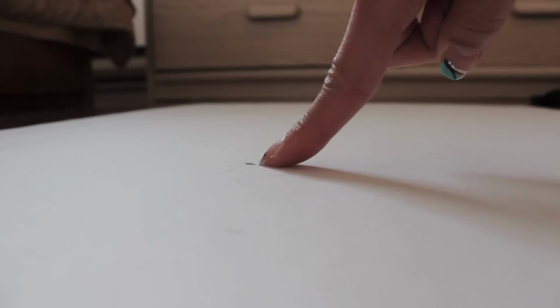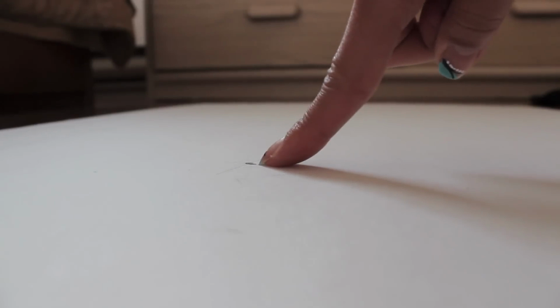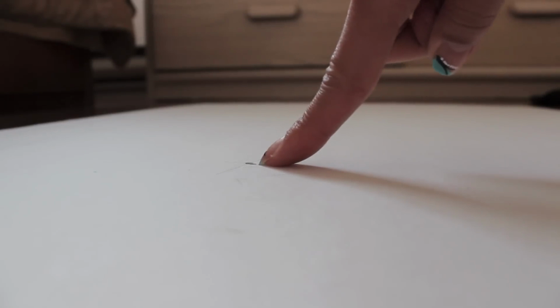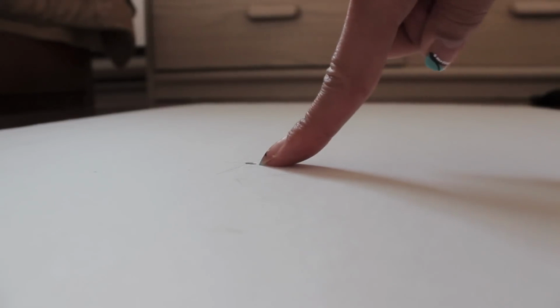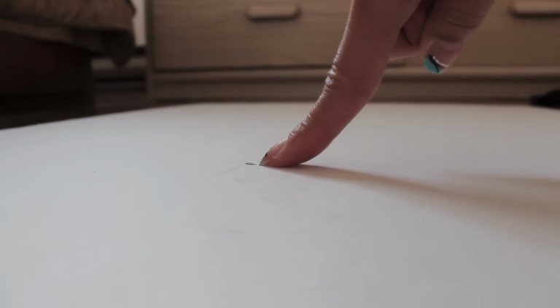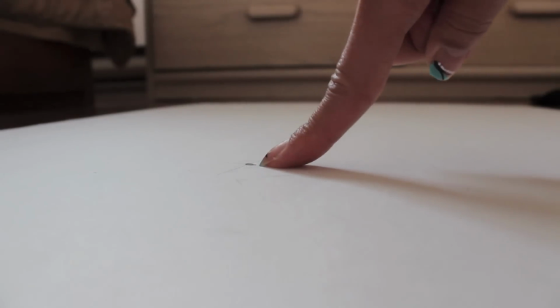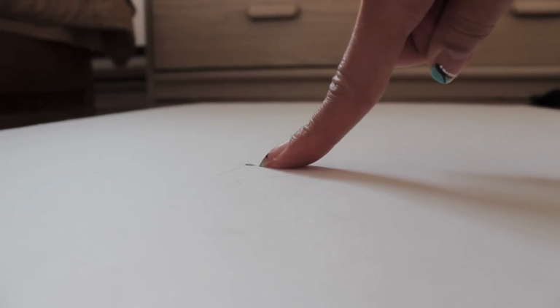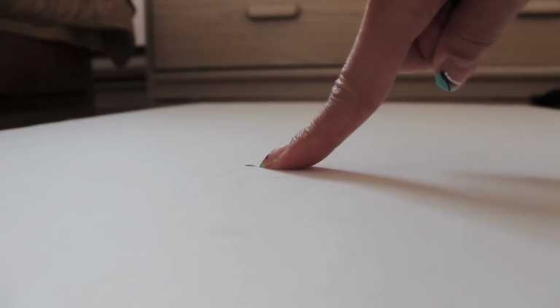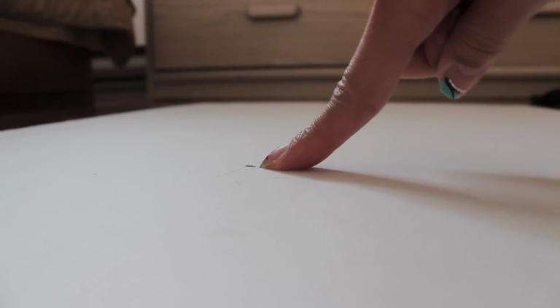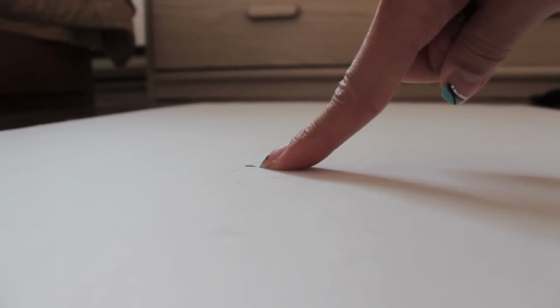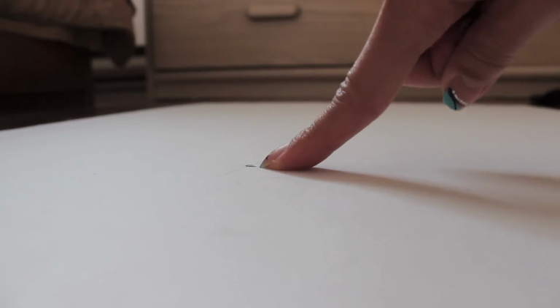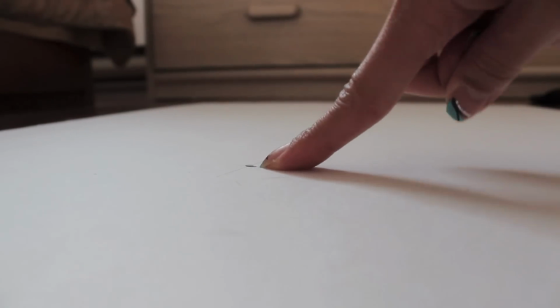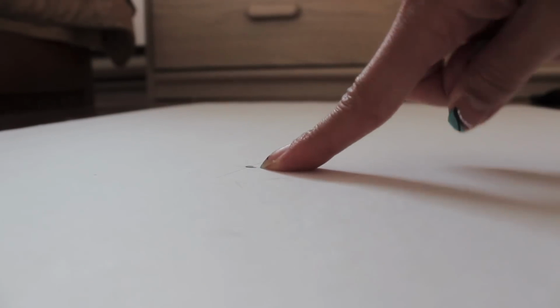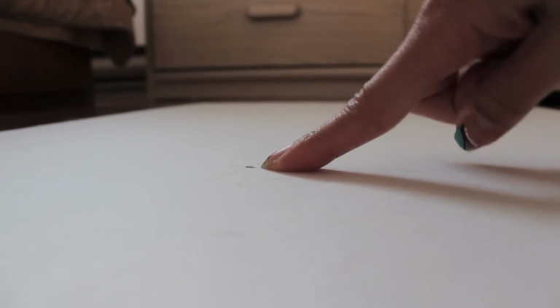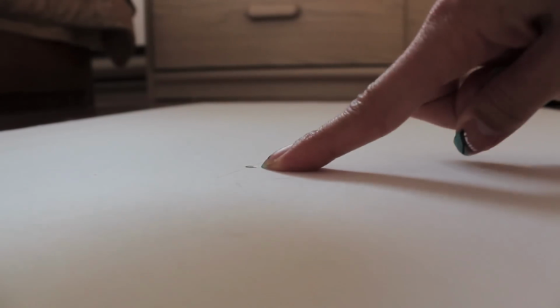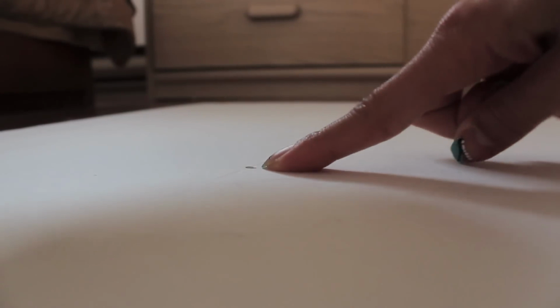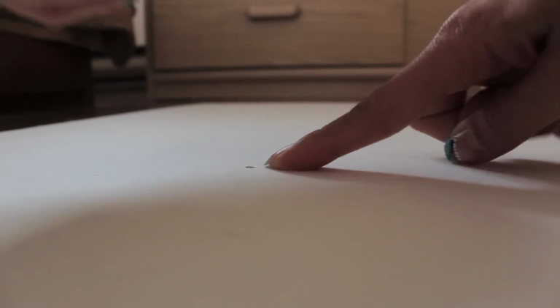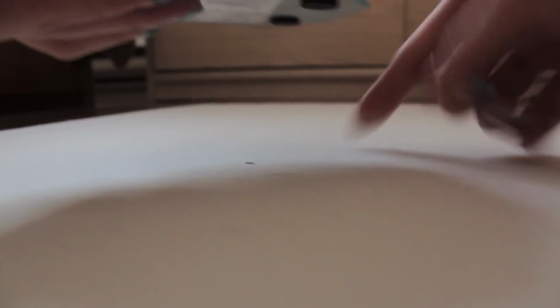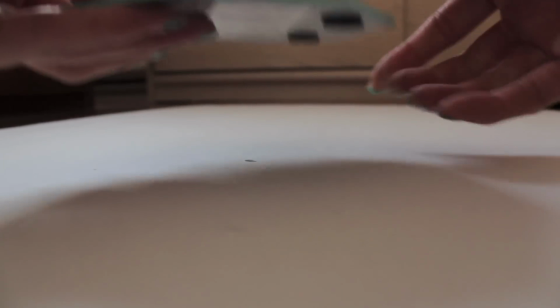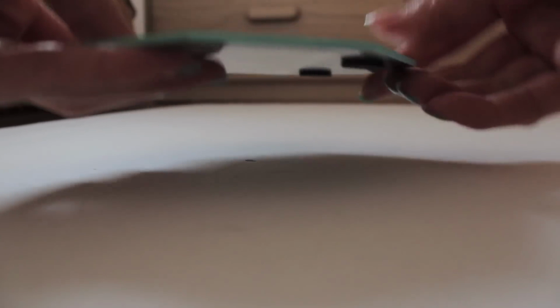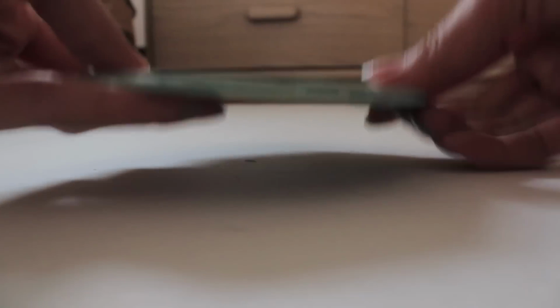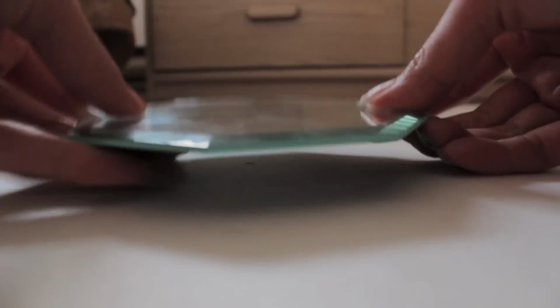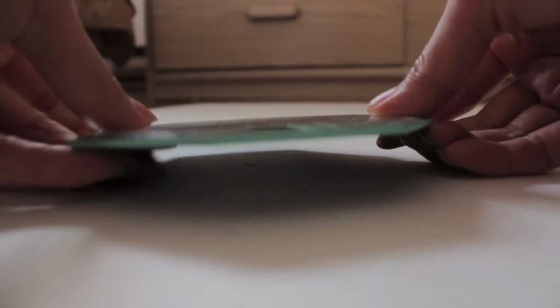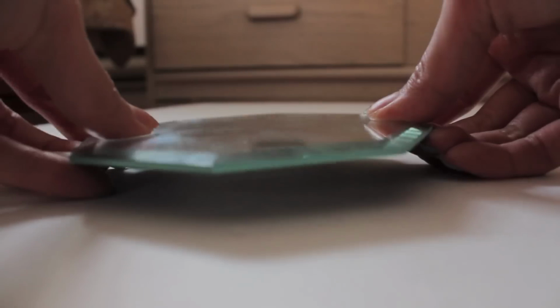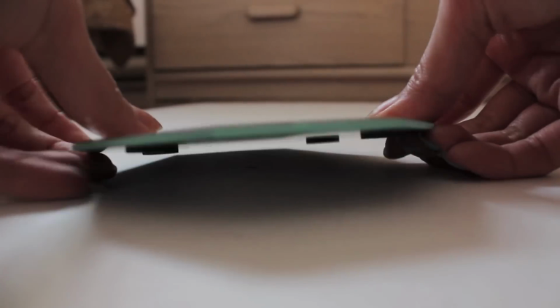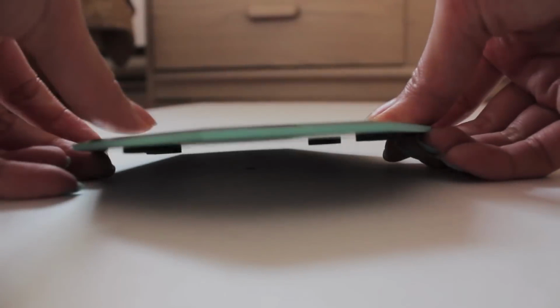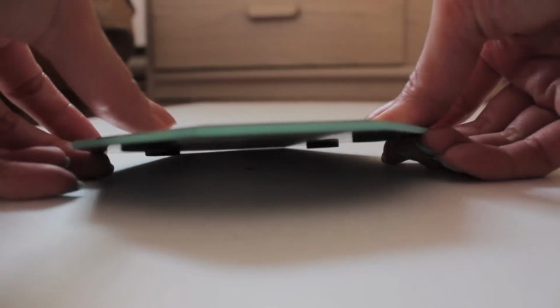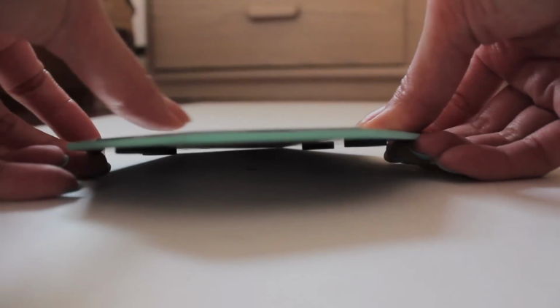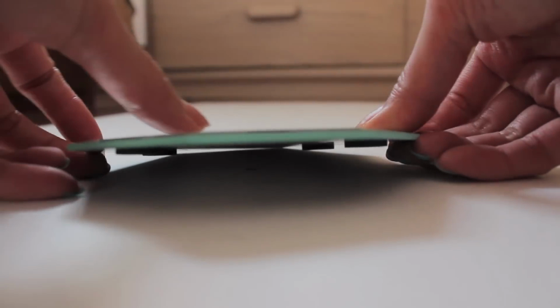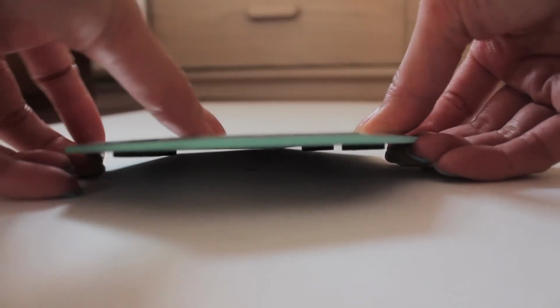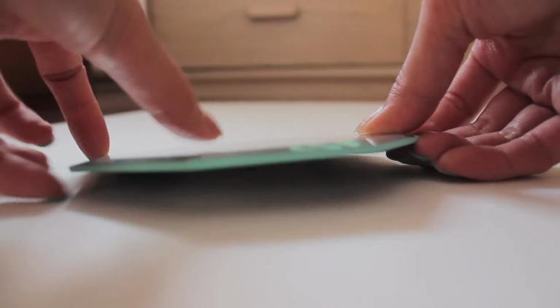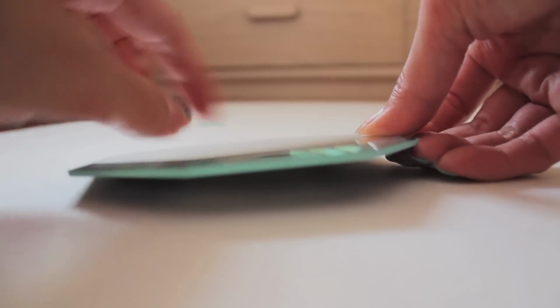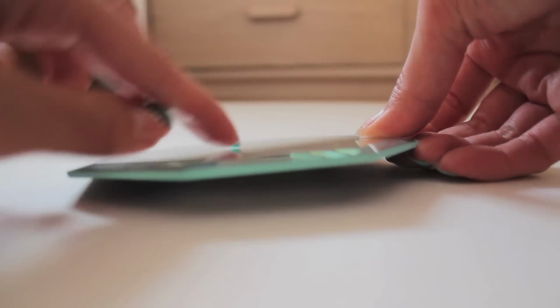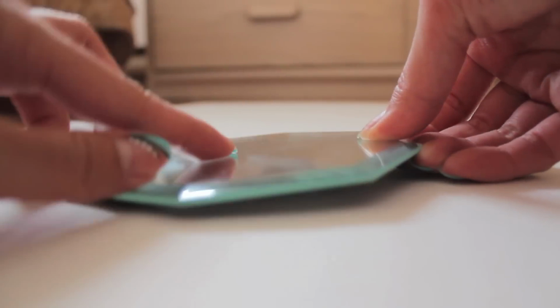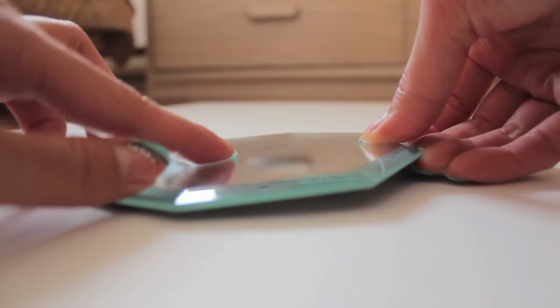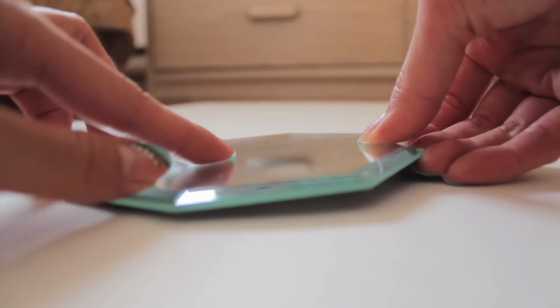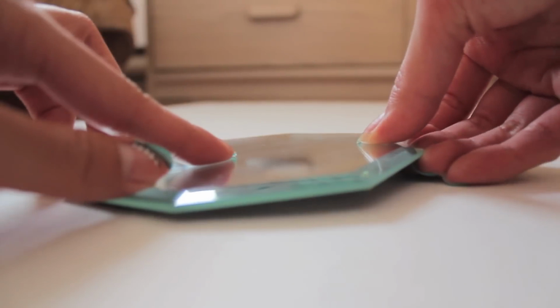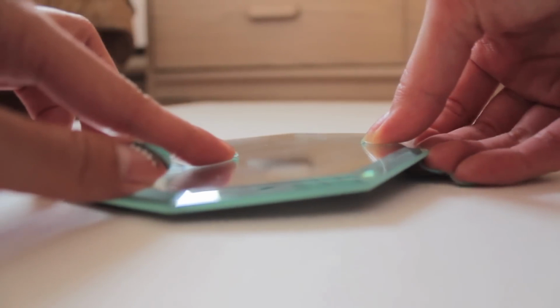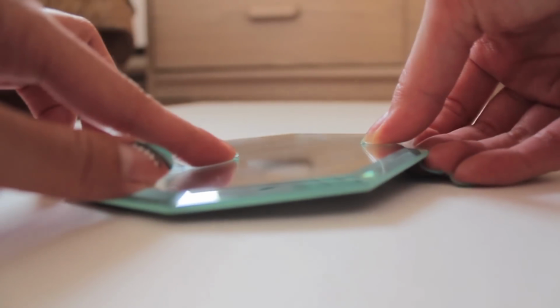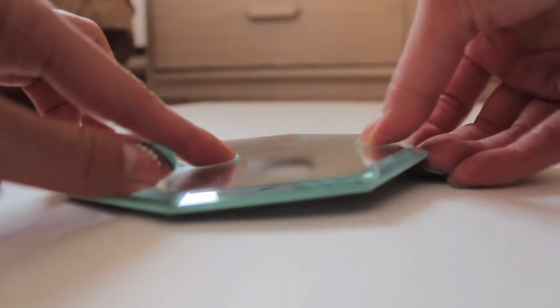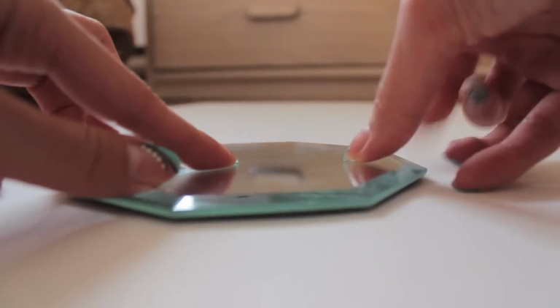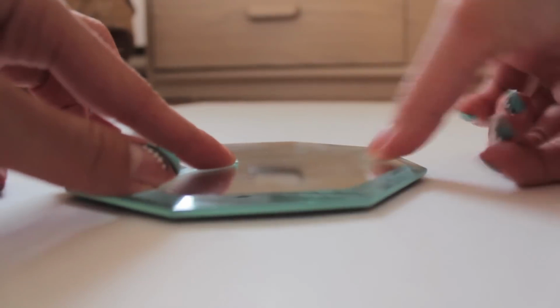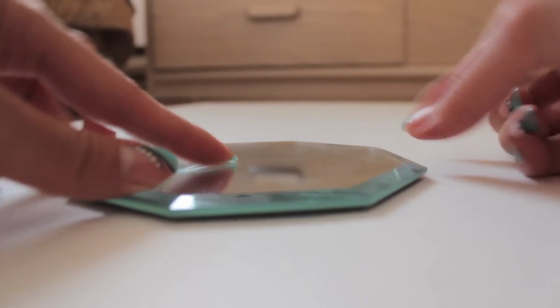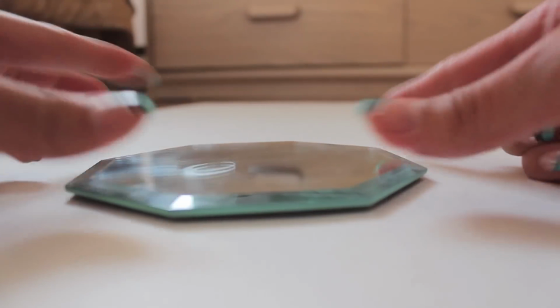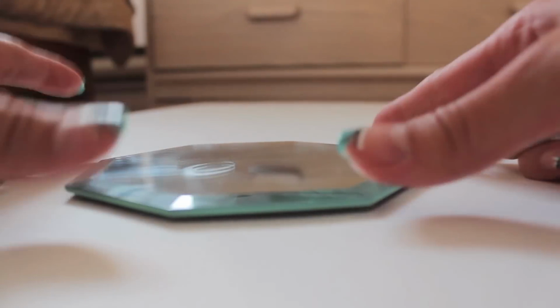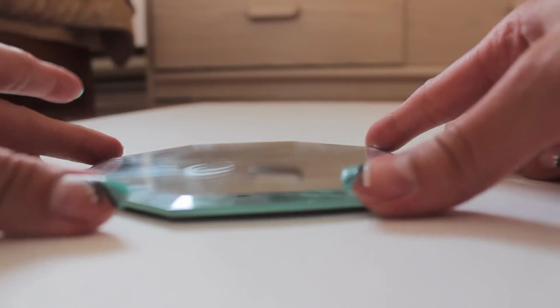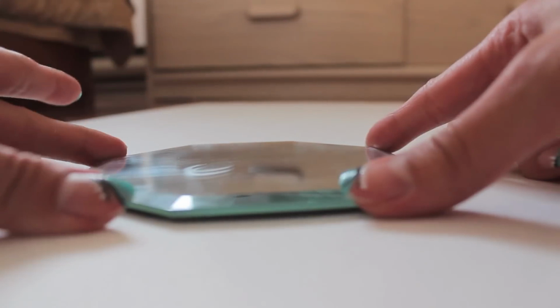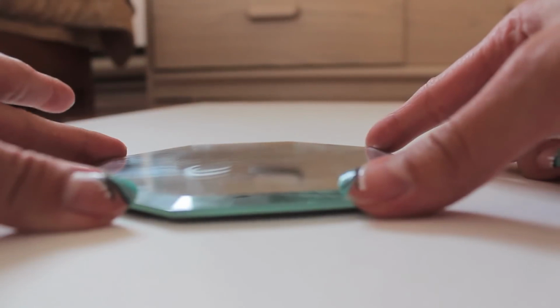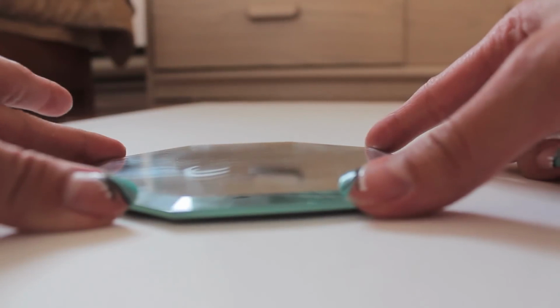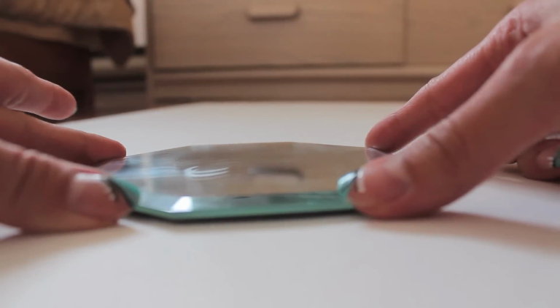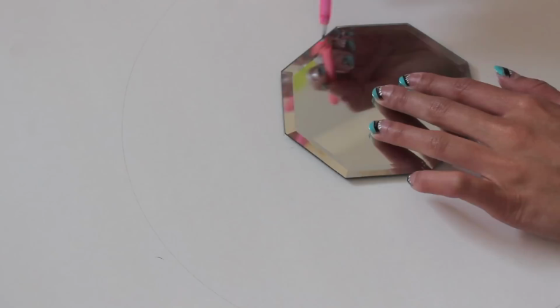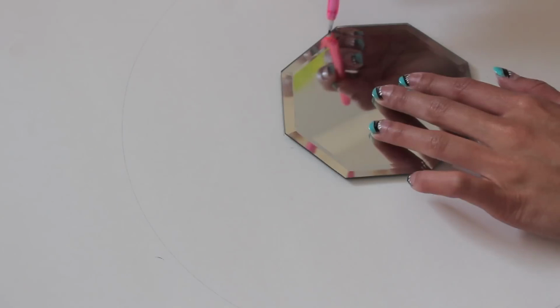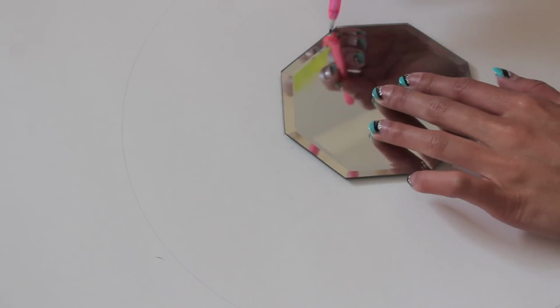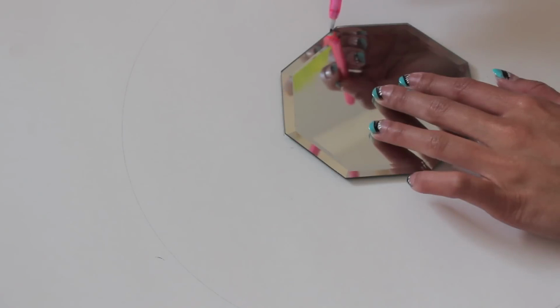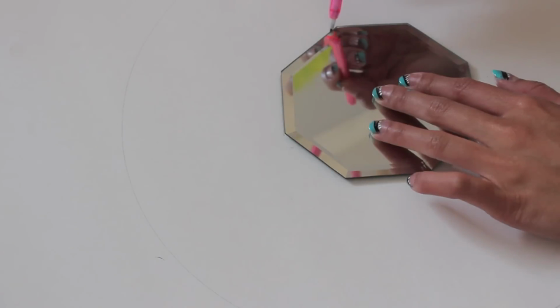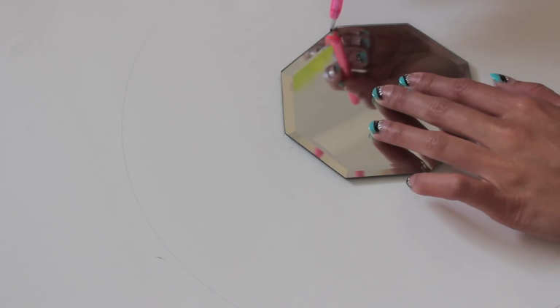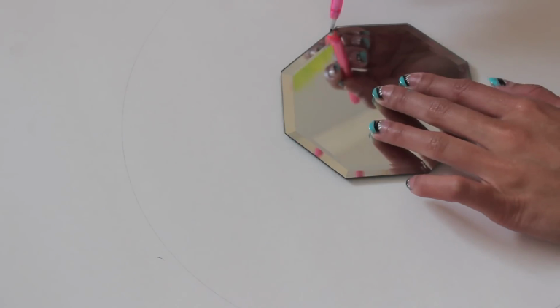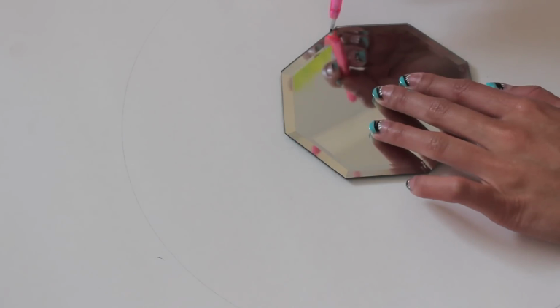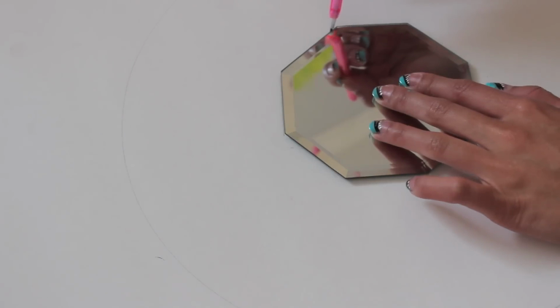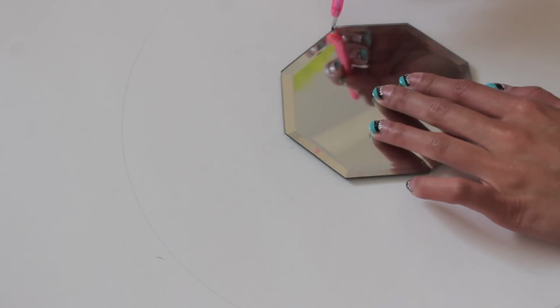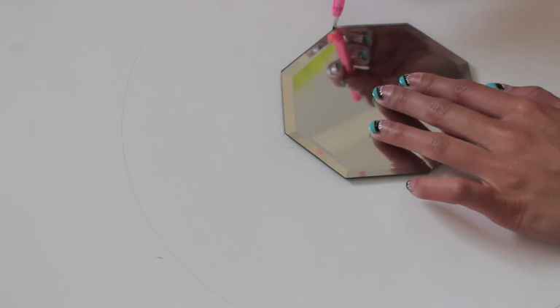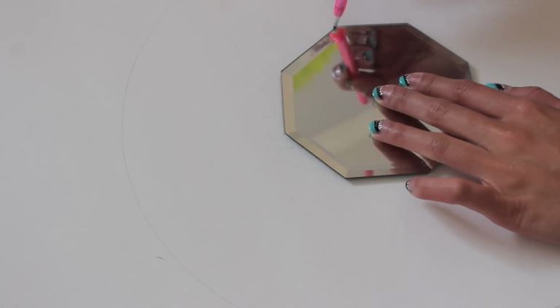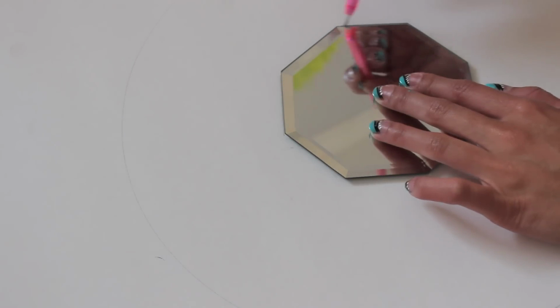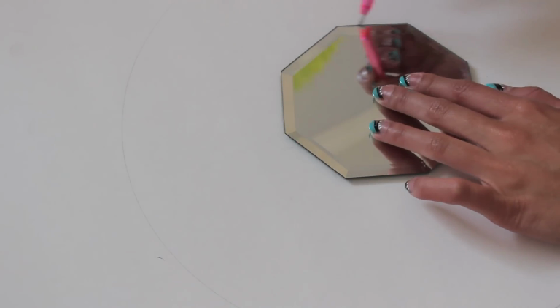Once we've pinpointed the center of the circle, we are going to trace around our mirror so that we know exactly where to end the spoons.